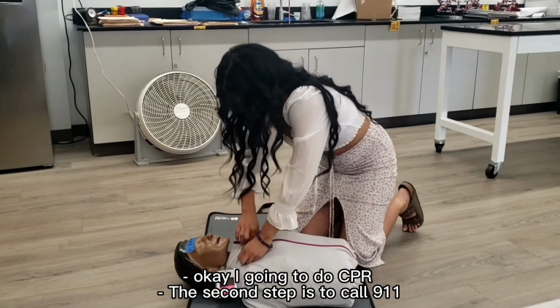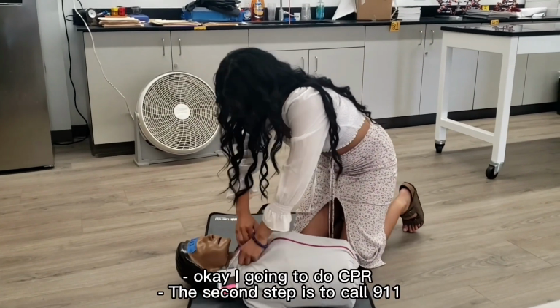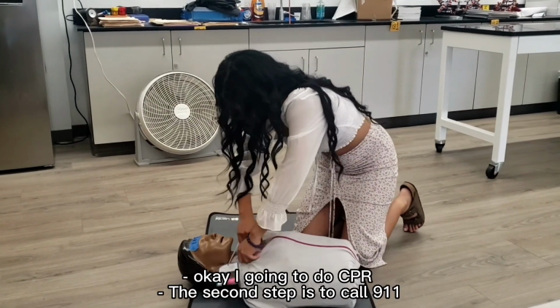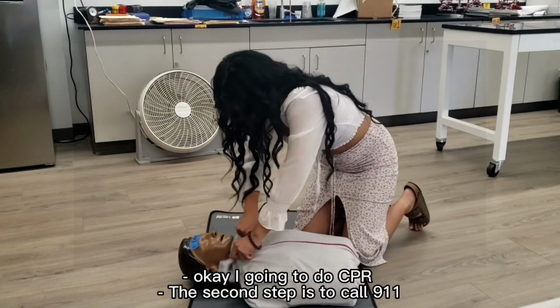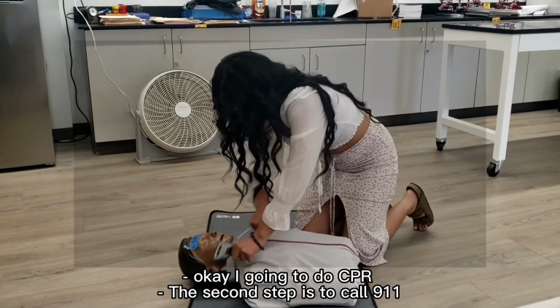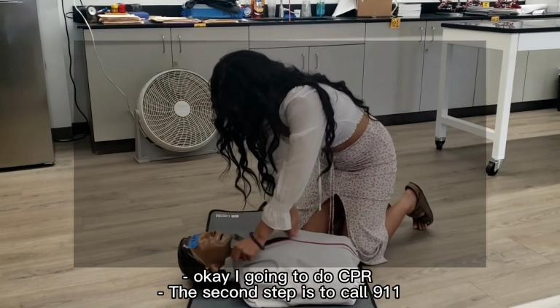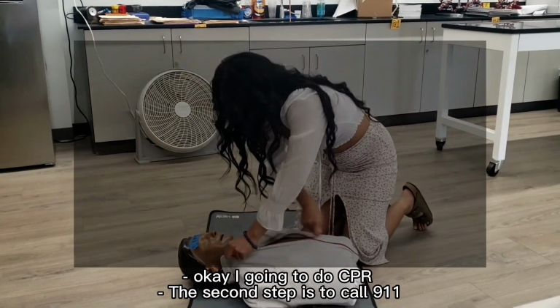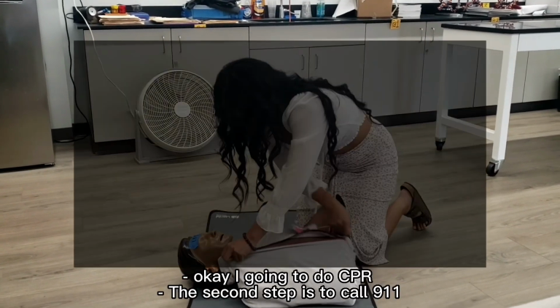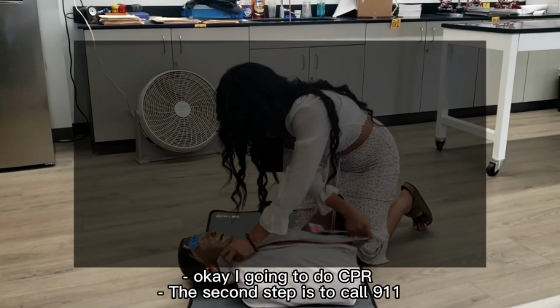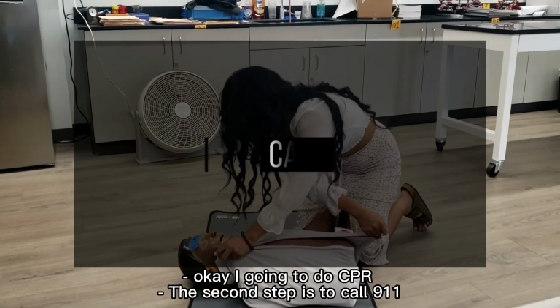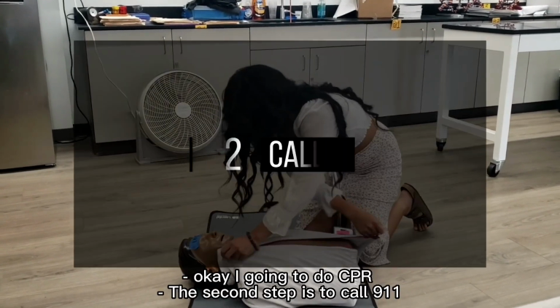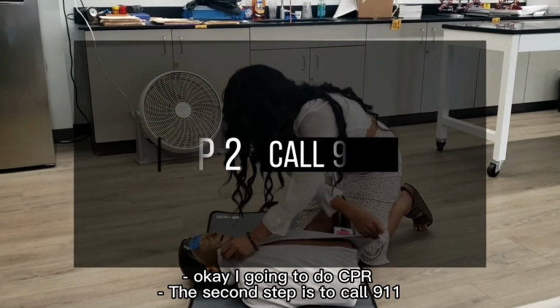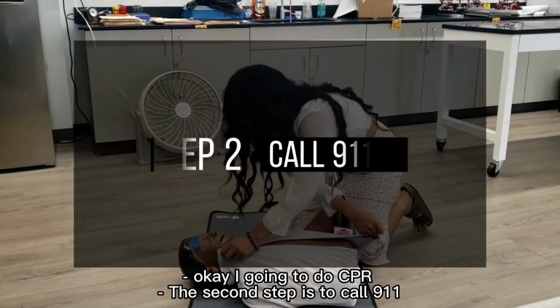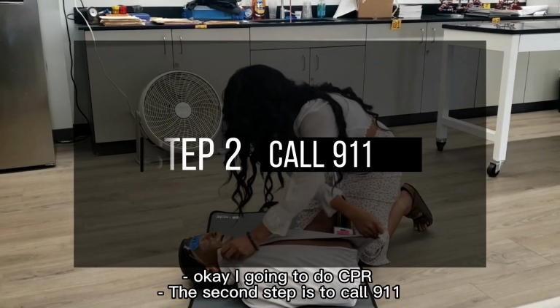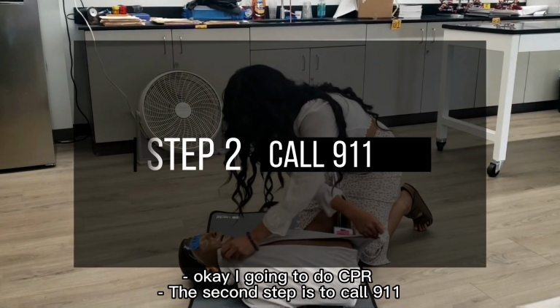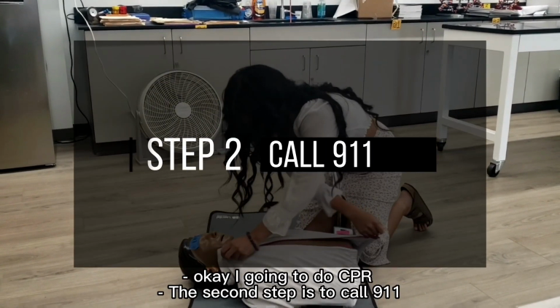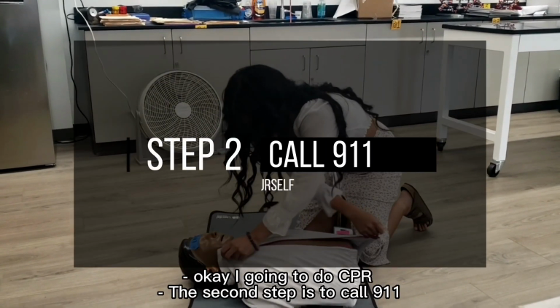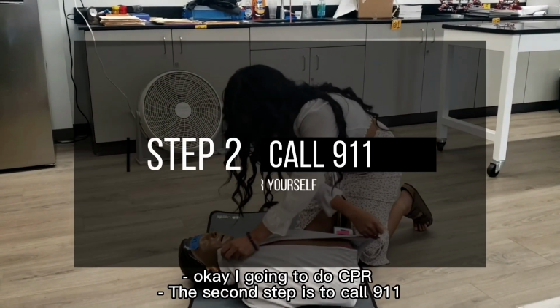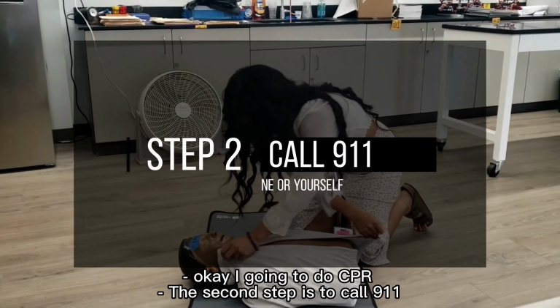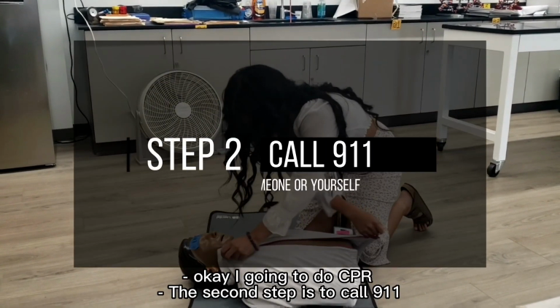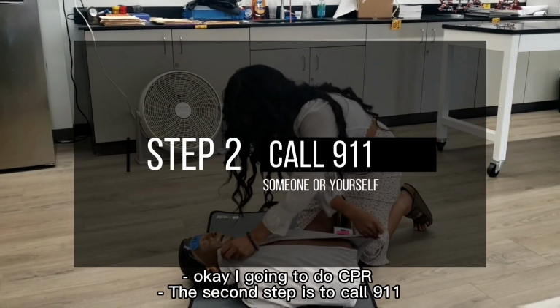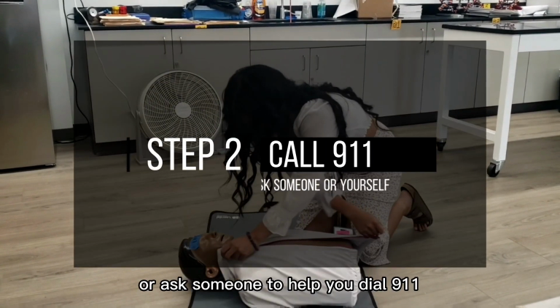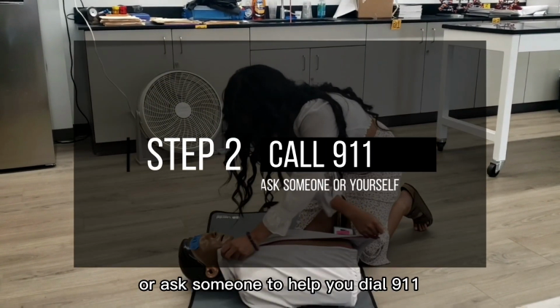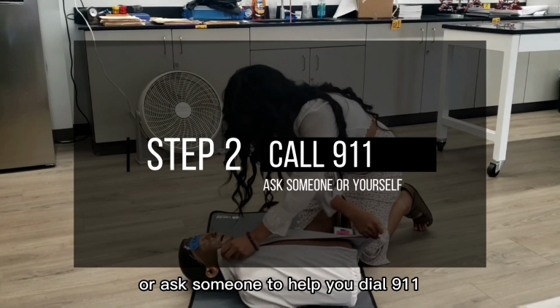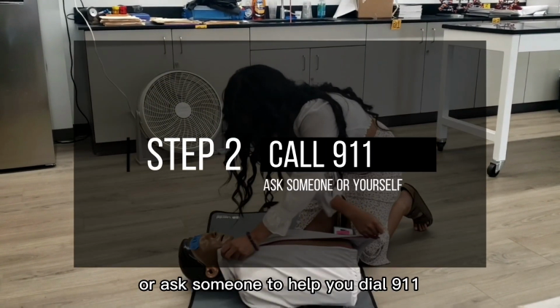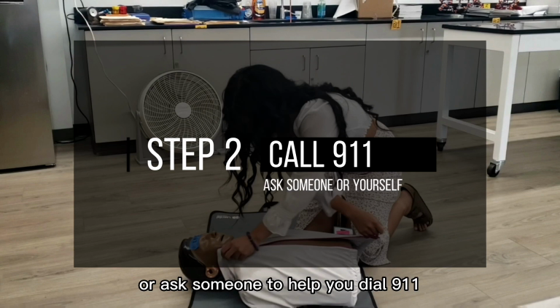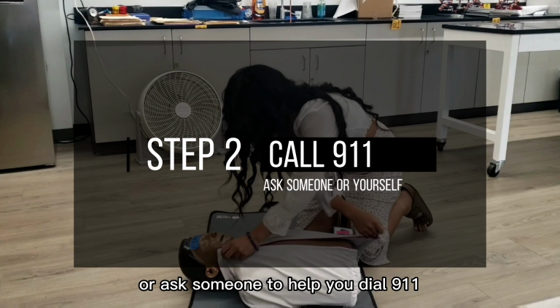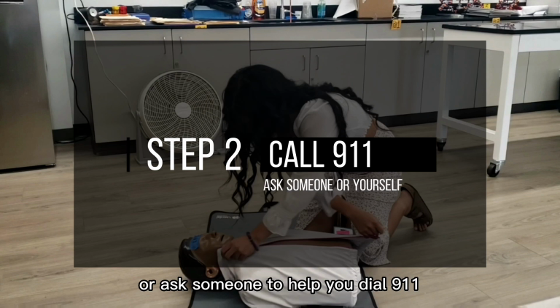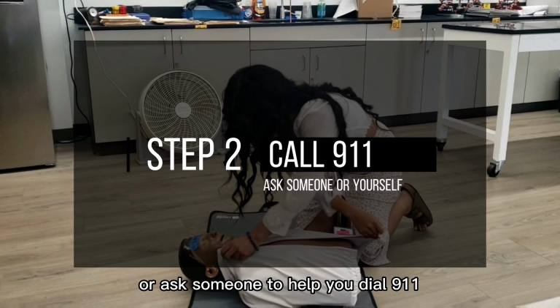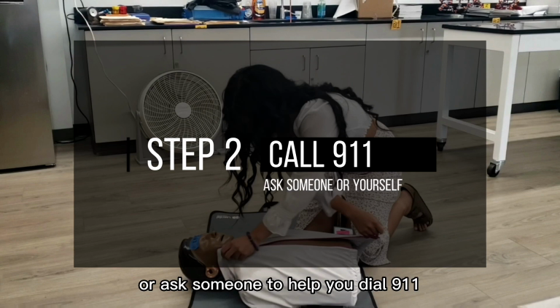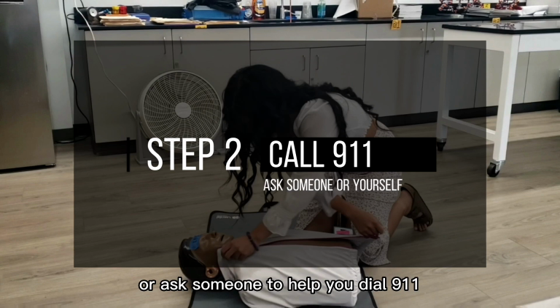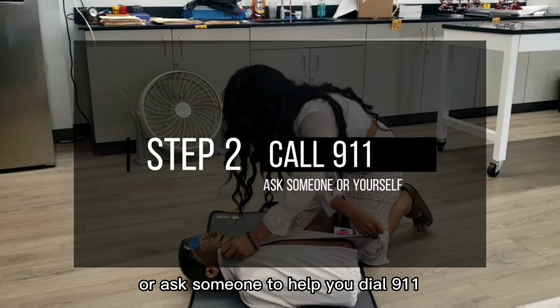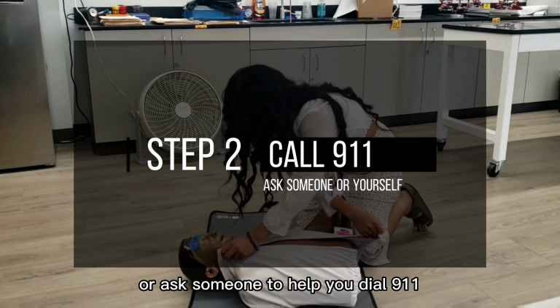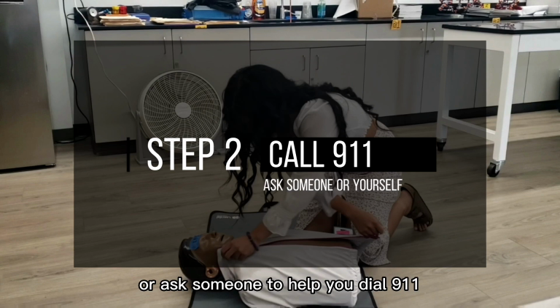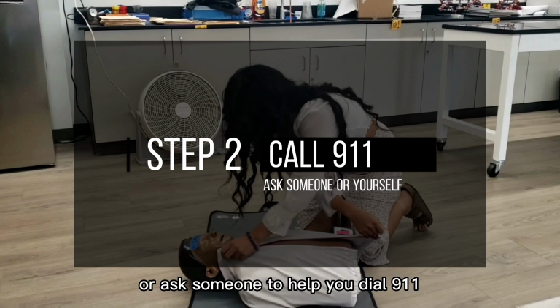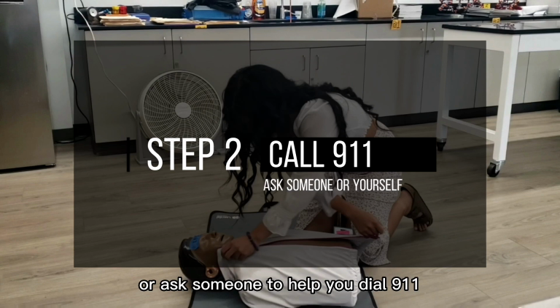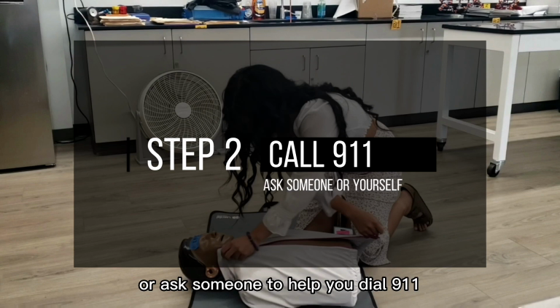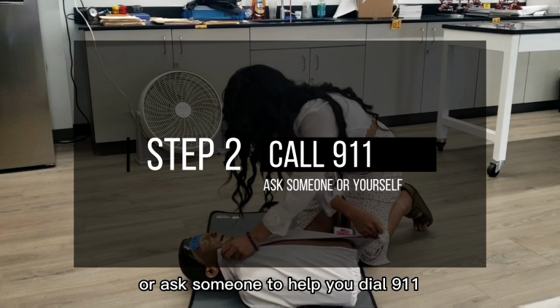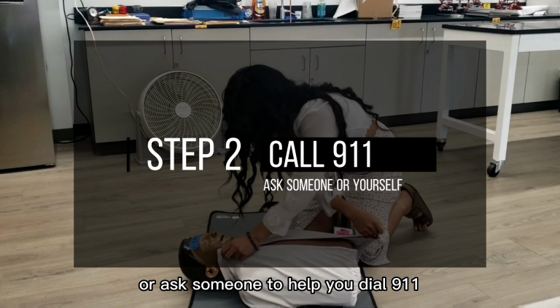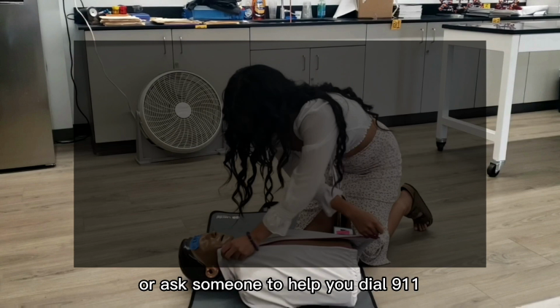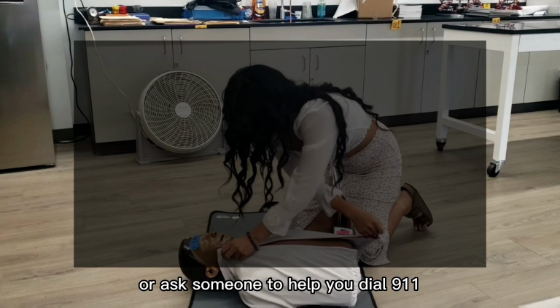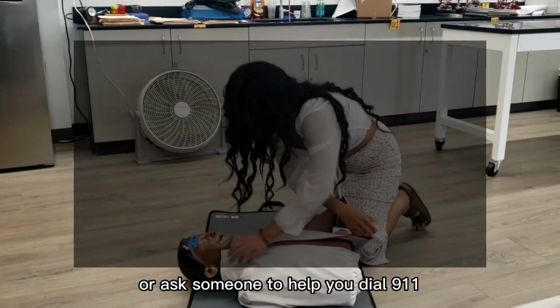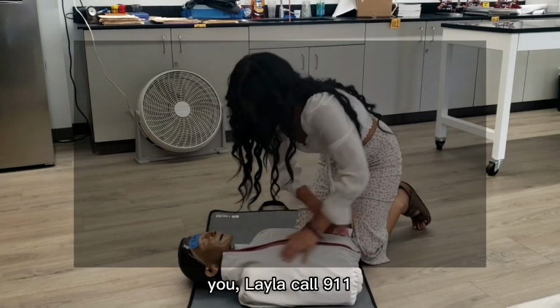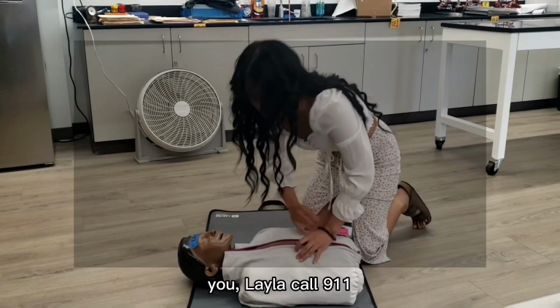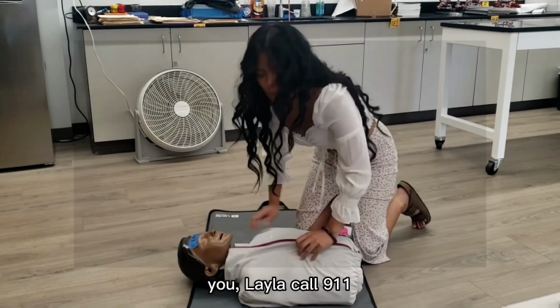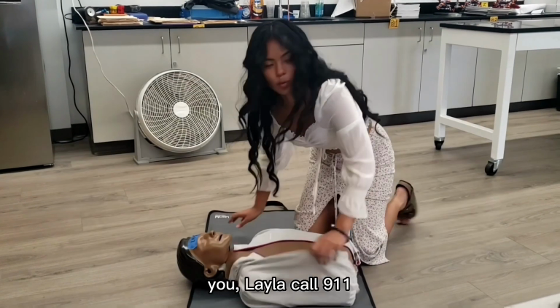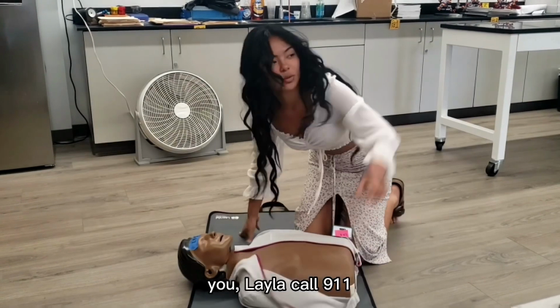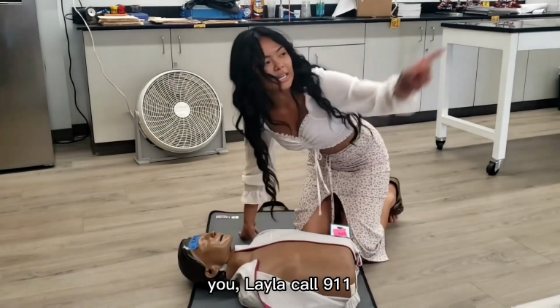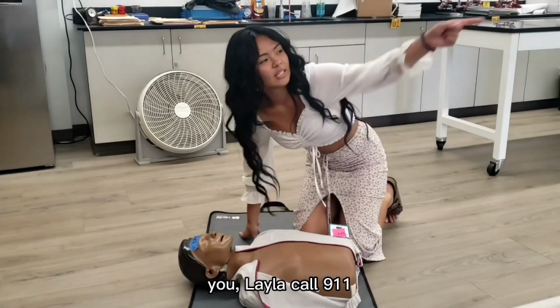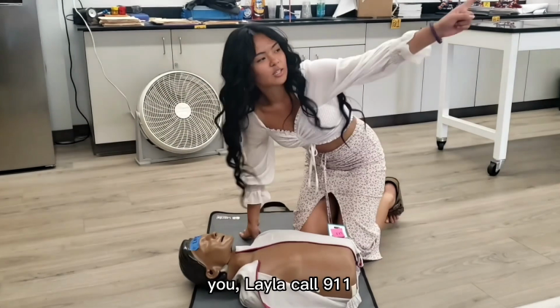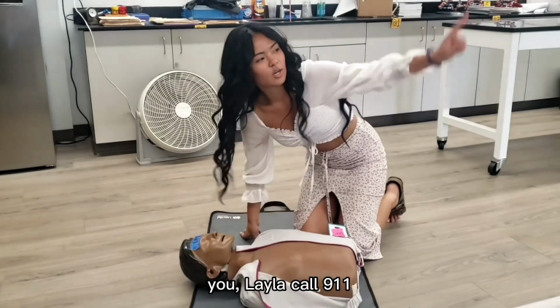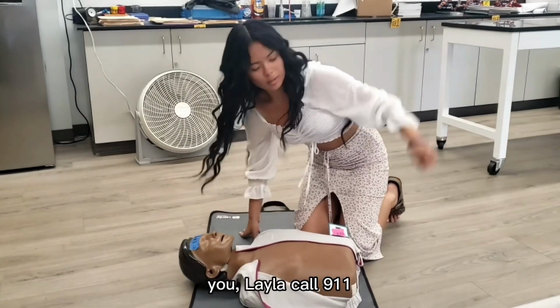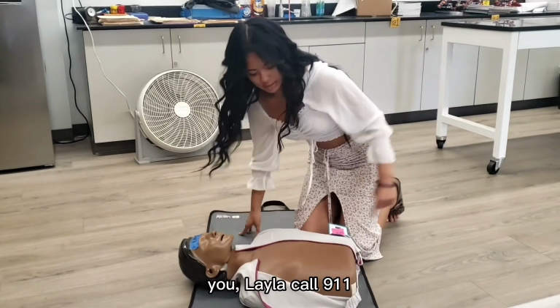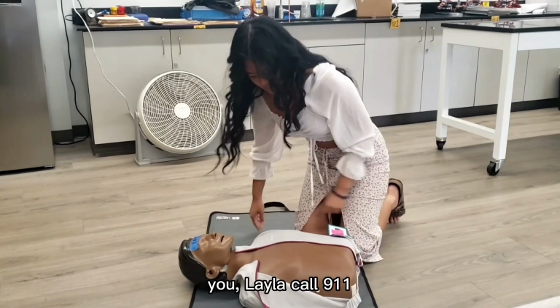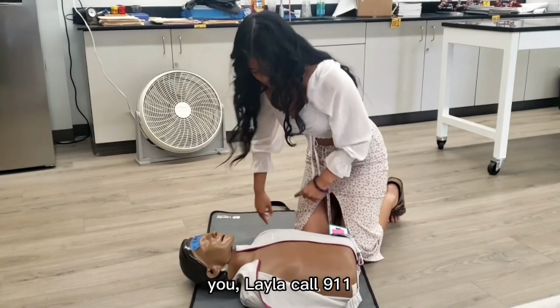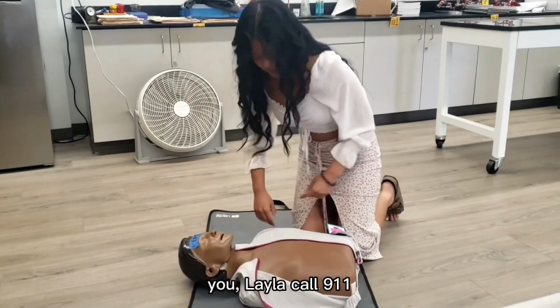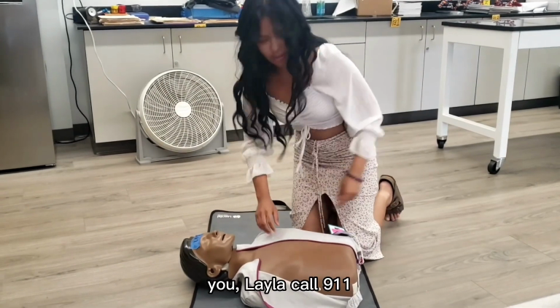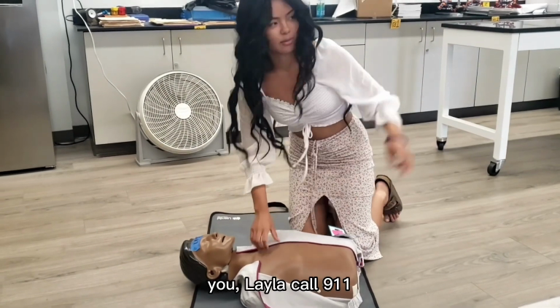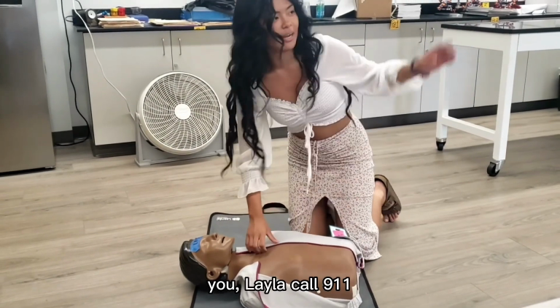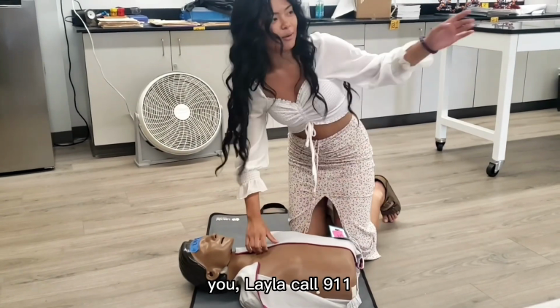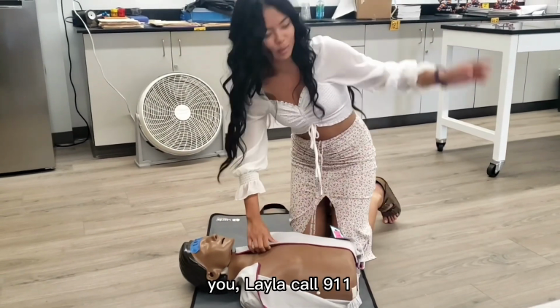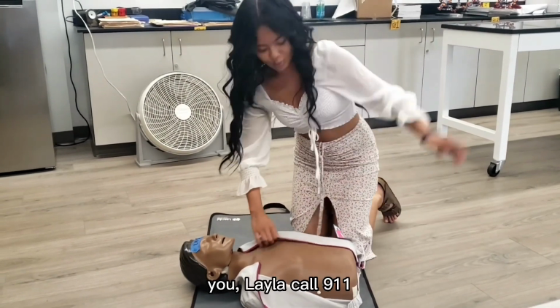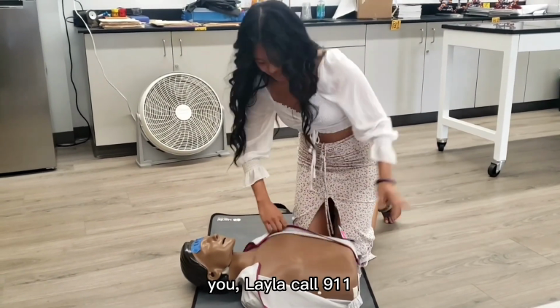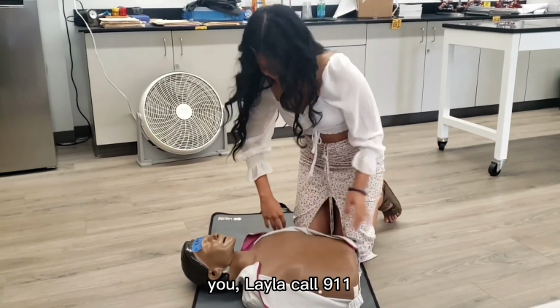I'm going to do CPR. The second step is to call 9-1-1 or ask someone to help you dial 9-1-1. You! Layla! Call 9-1-1!